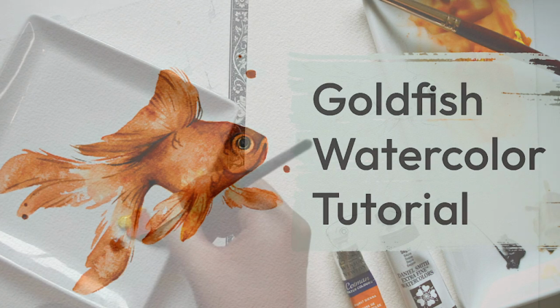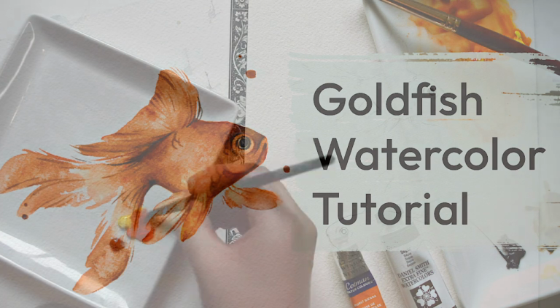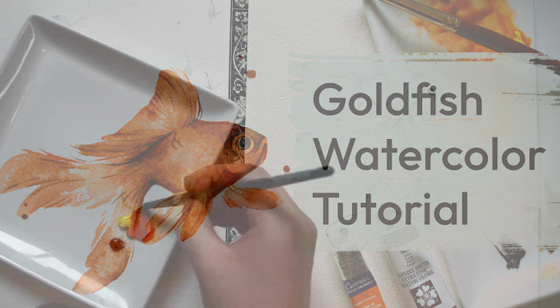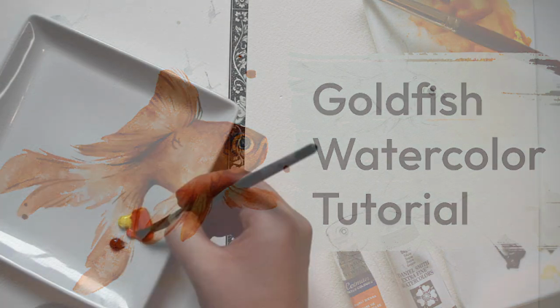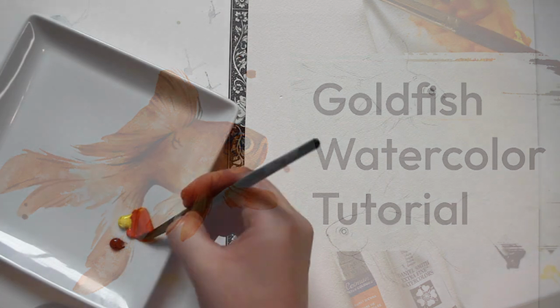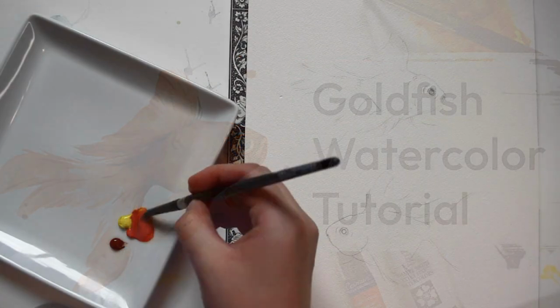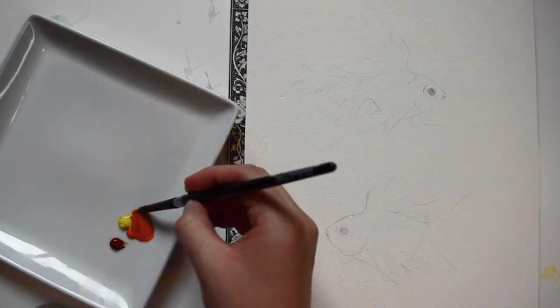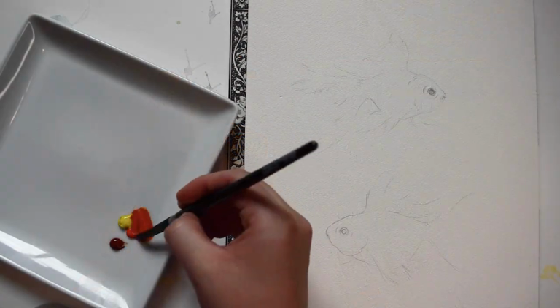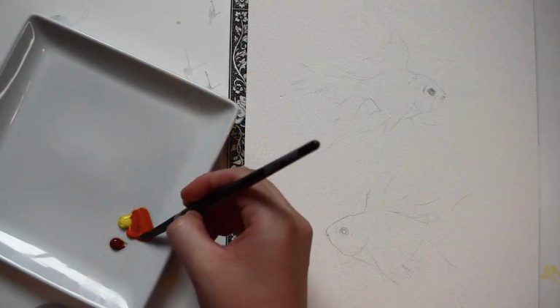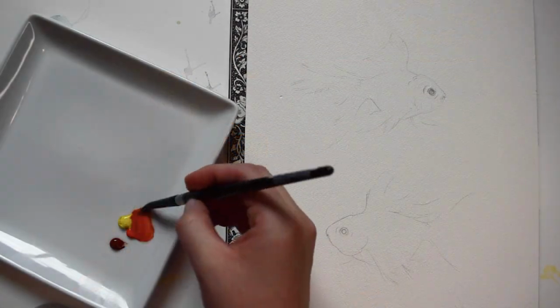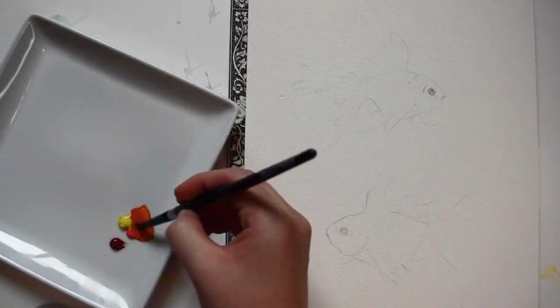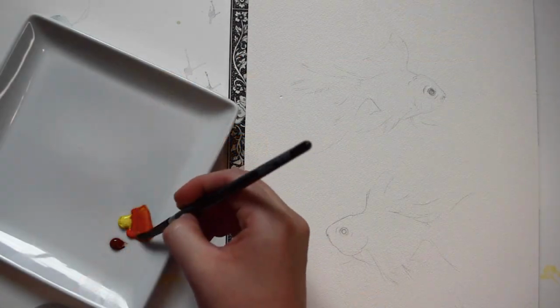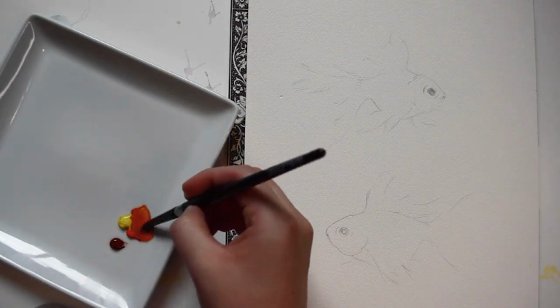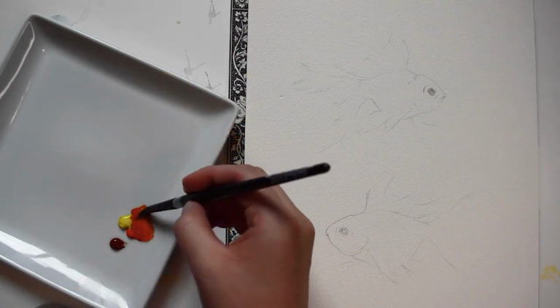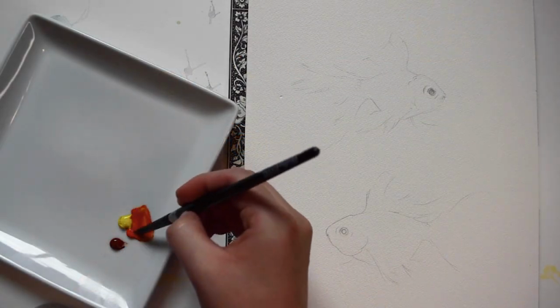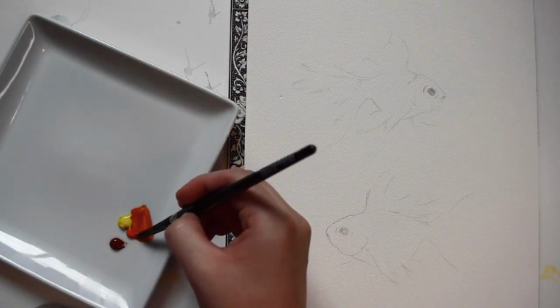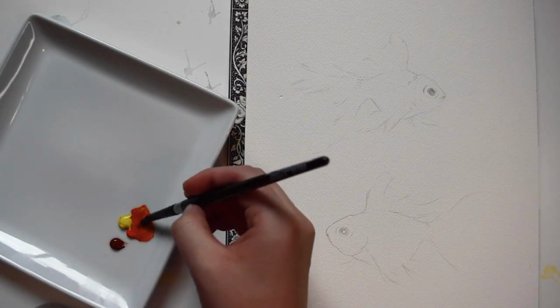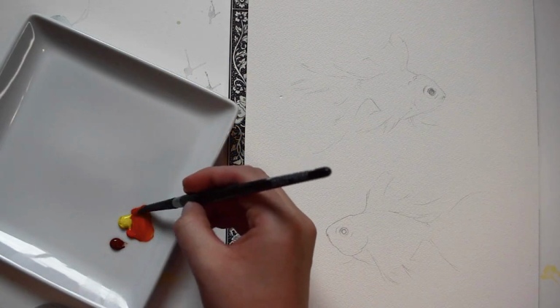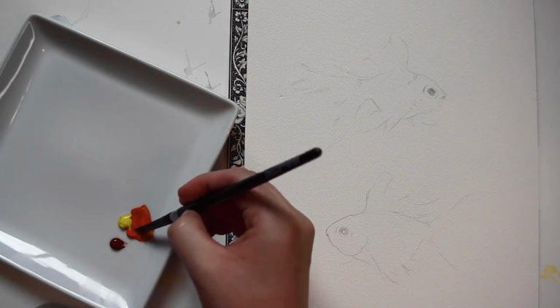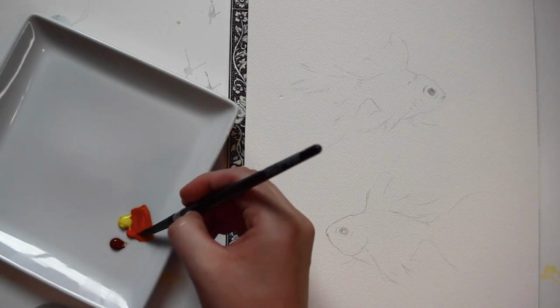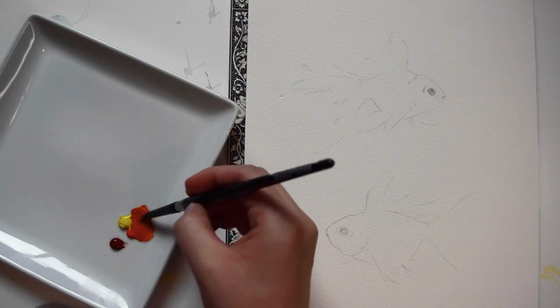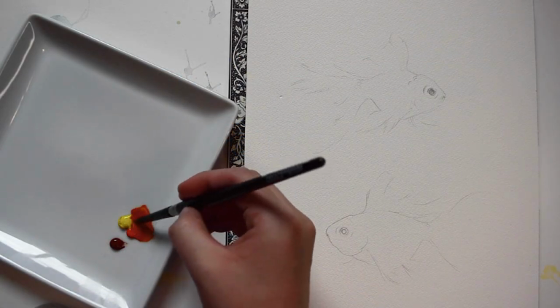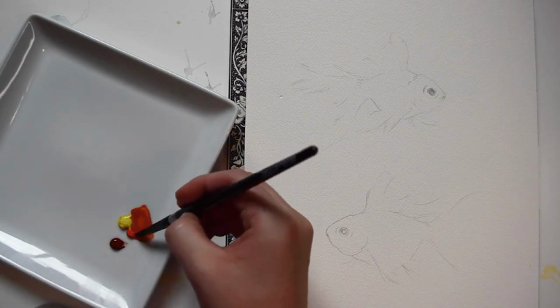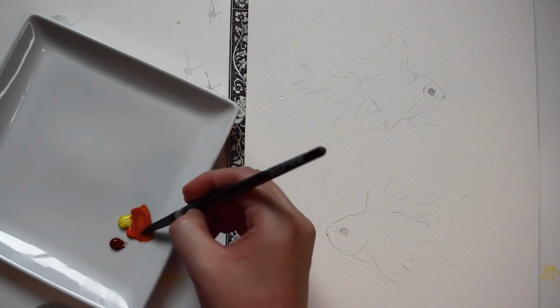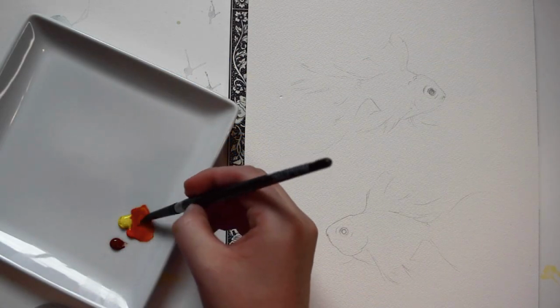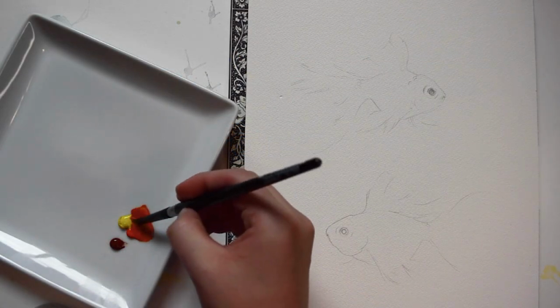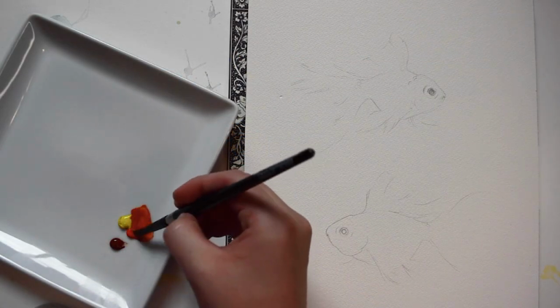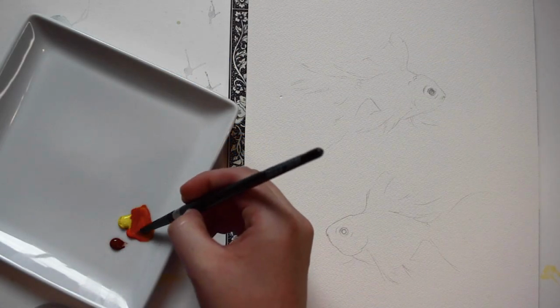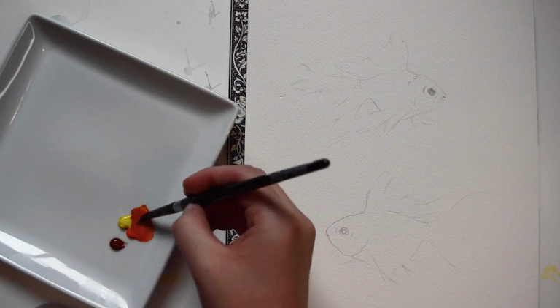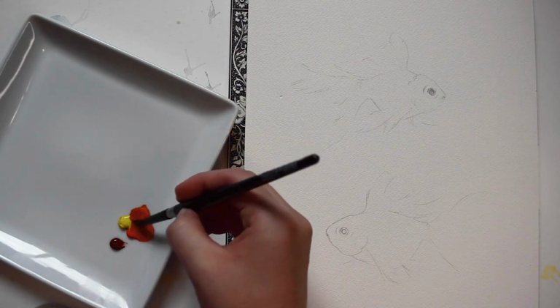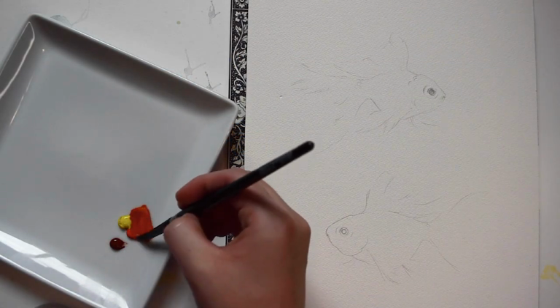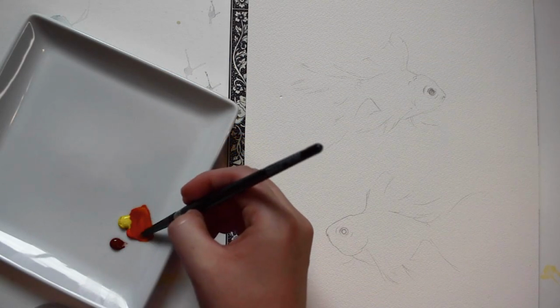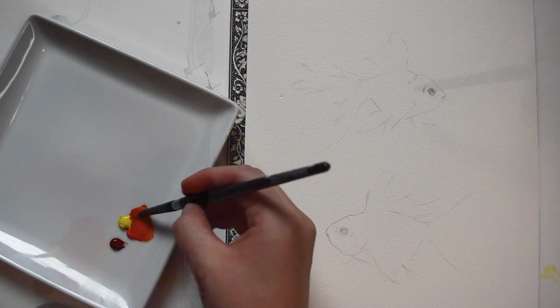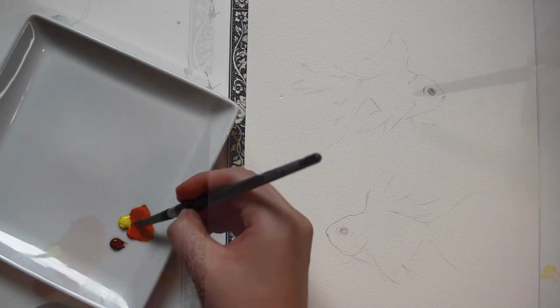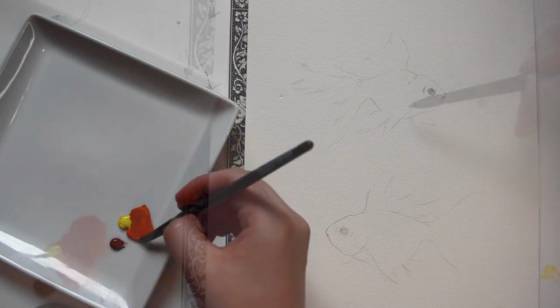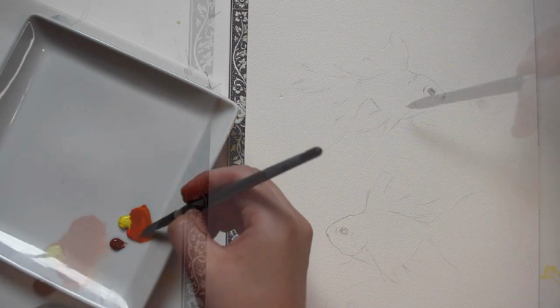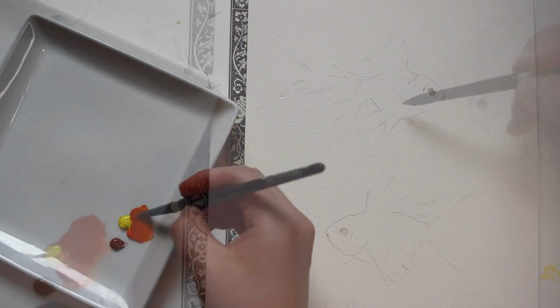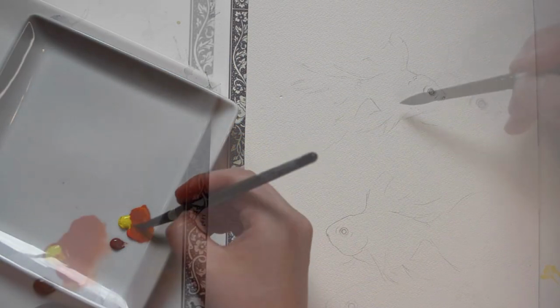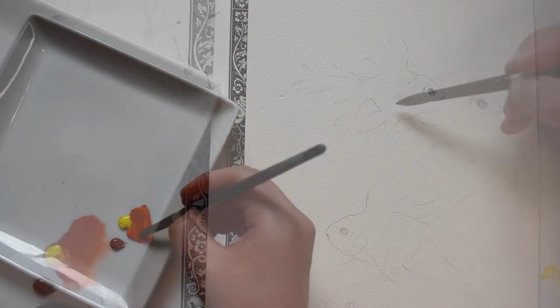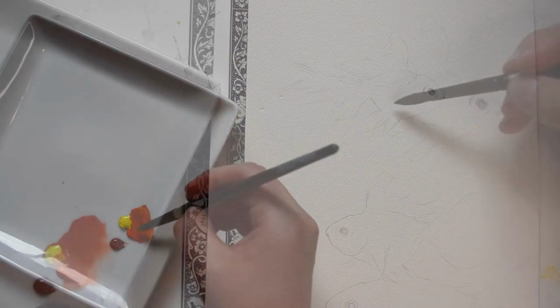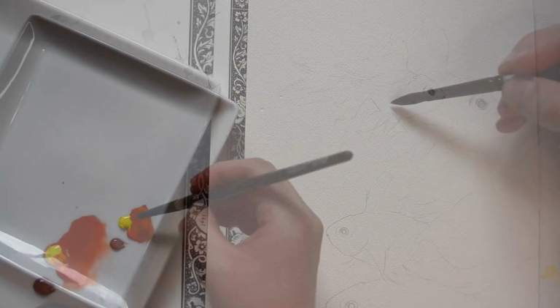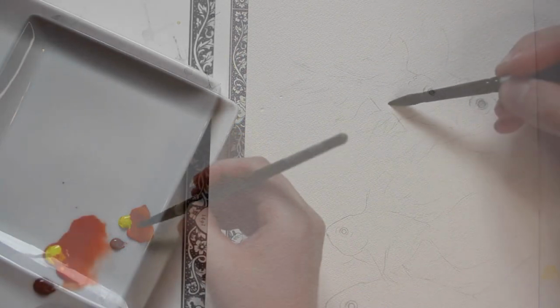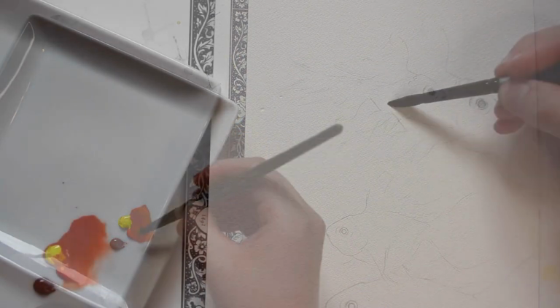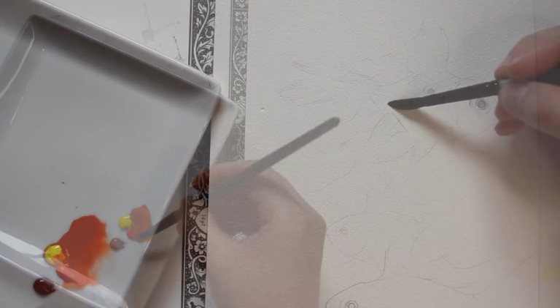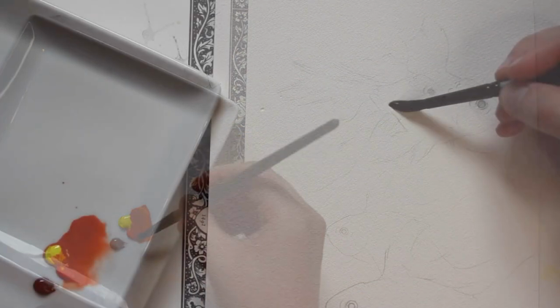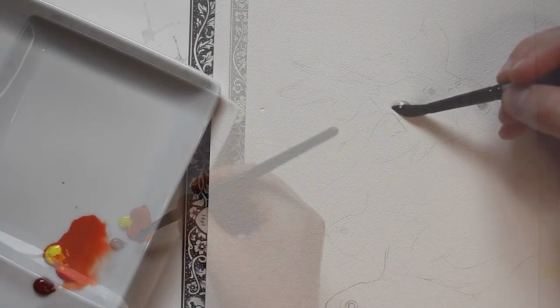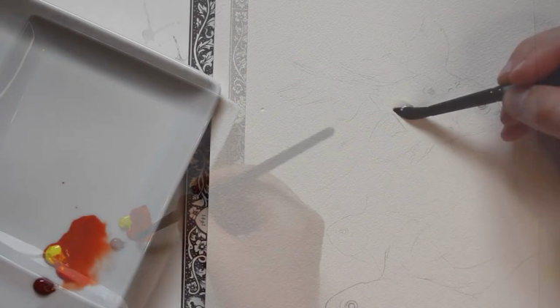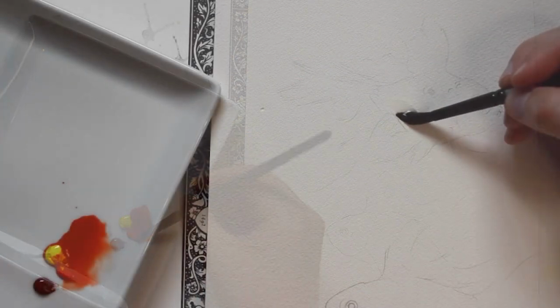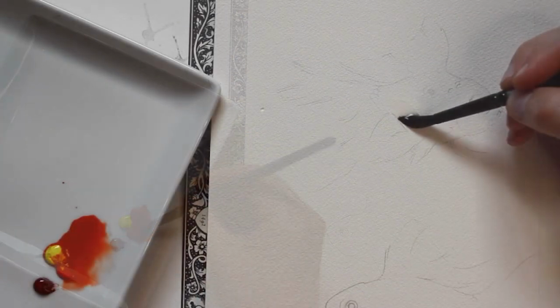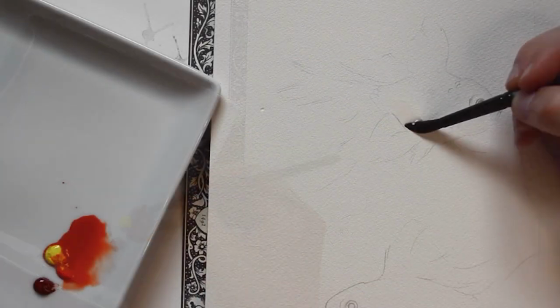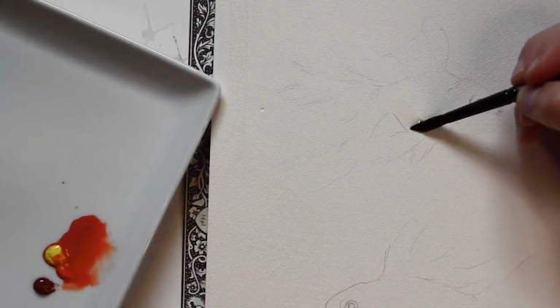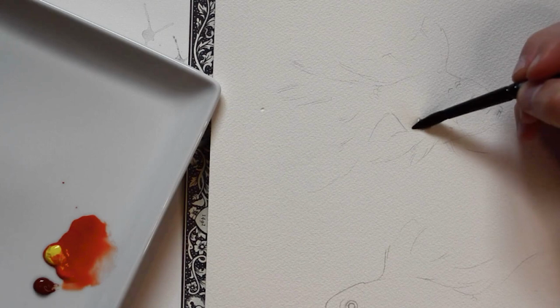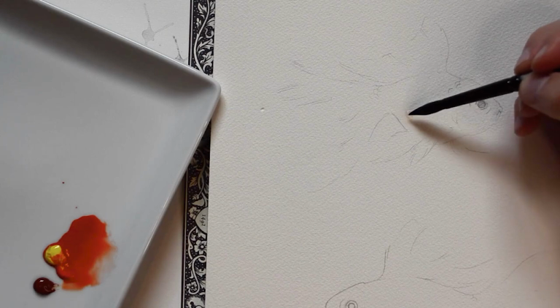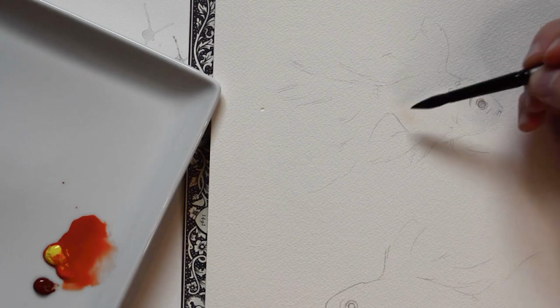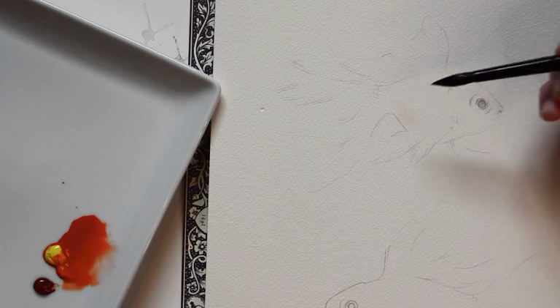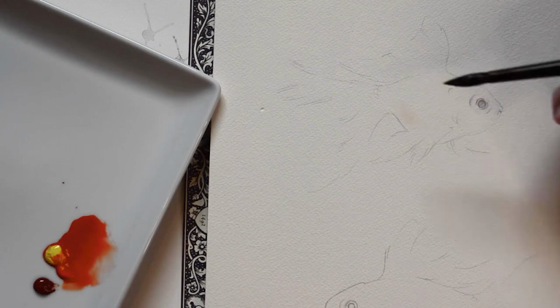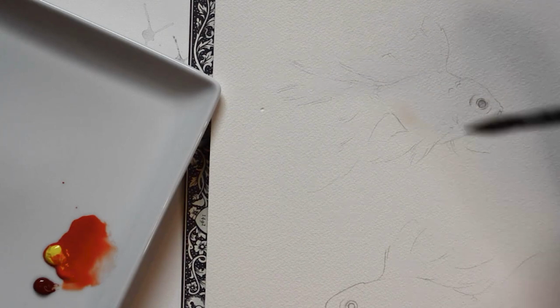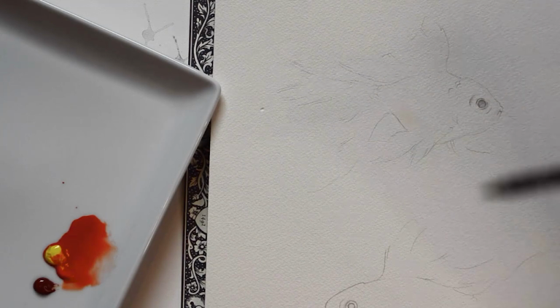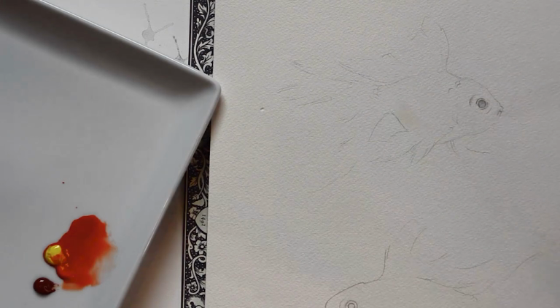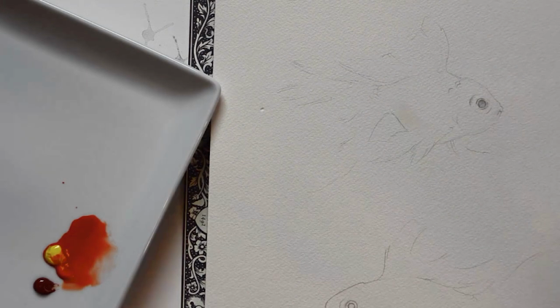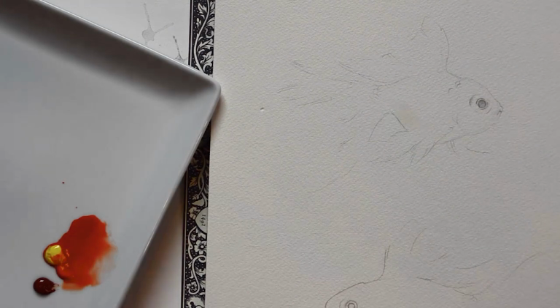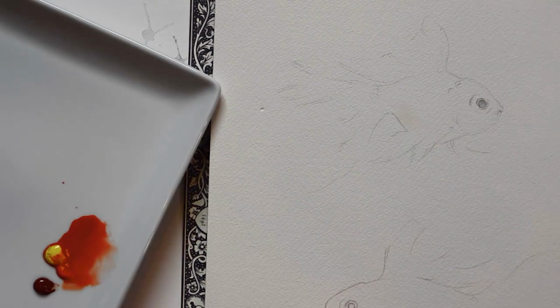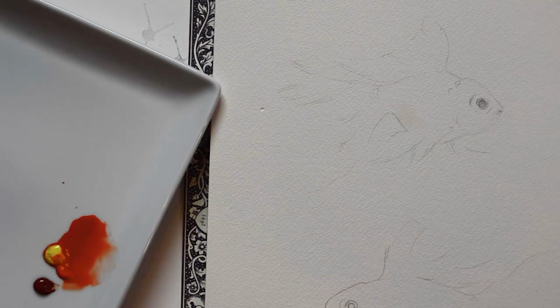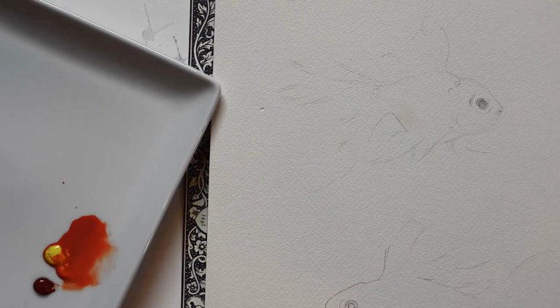For this painting, I'm going to be using four different colors: lemon yellow, cadmium red, burnt sienna, and paint's gray.